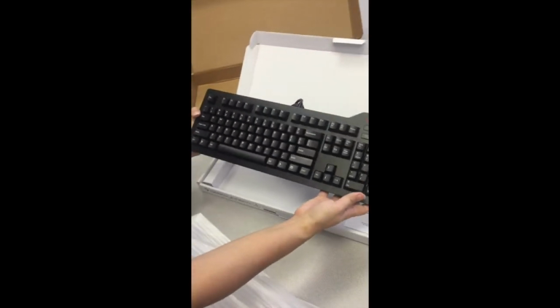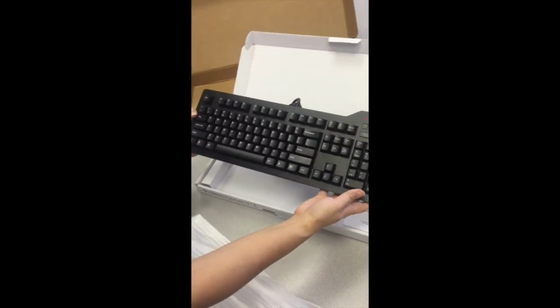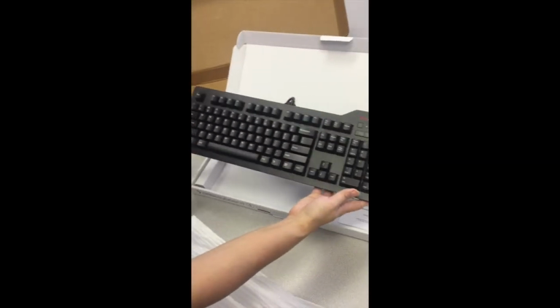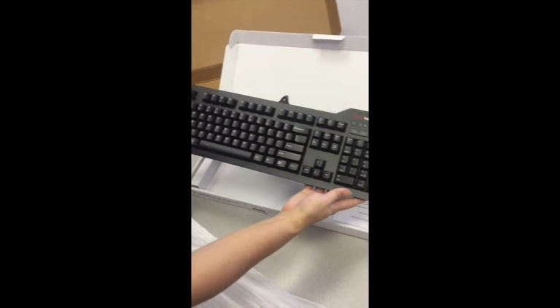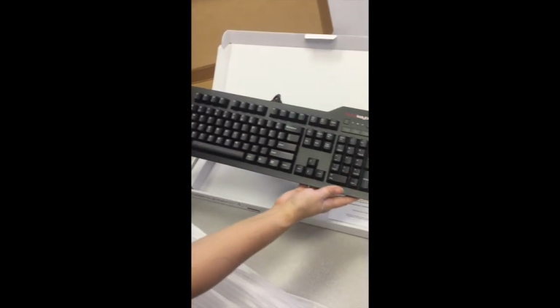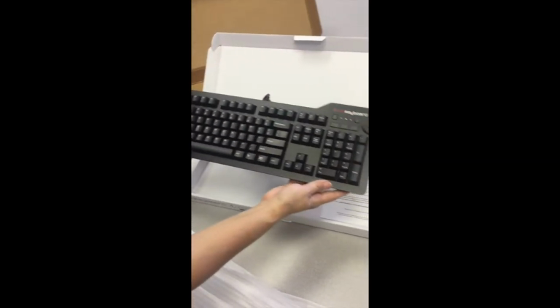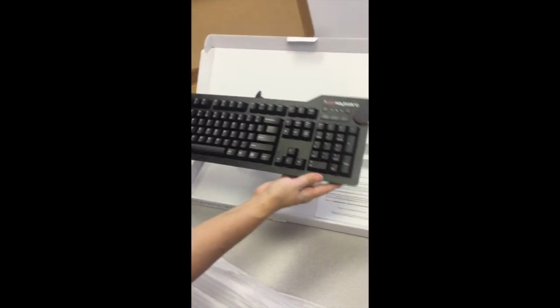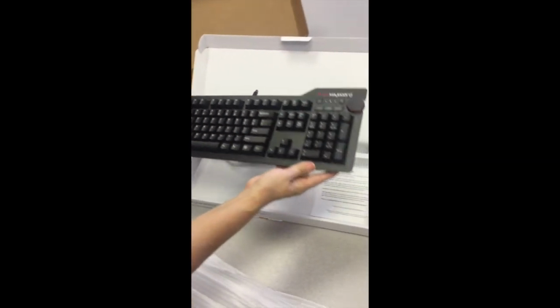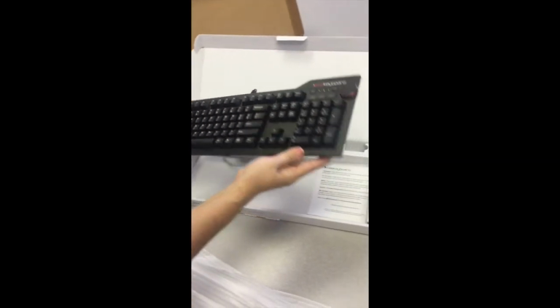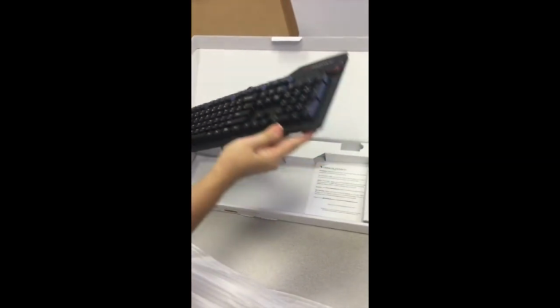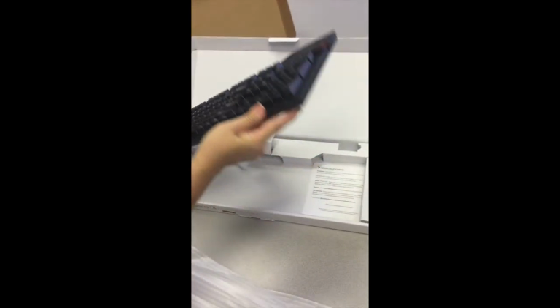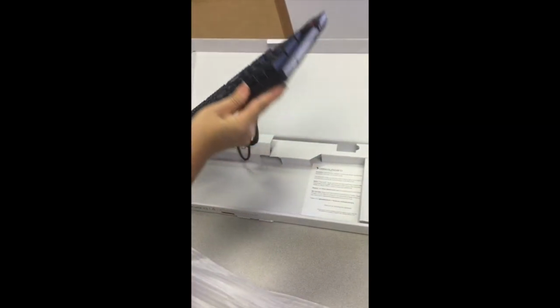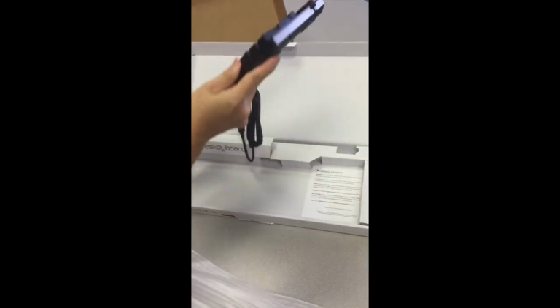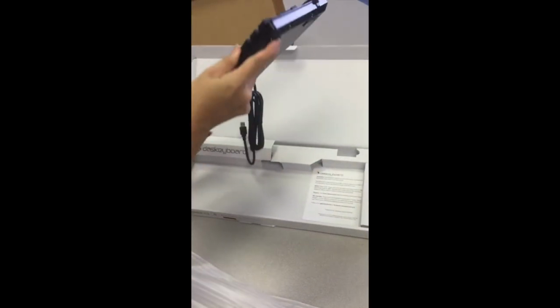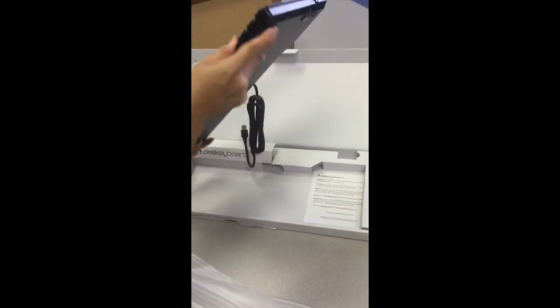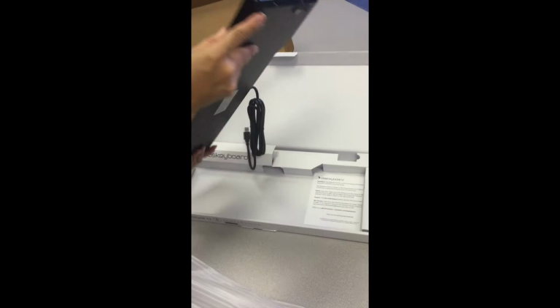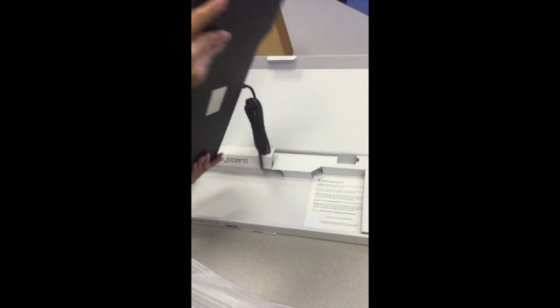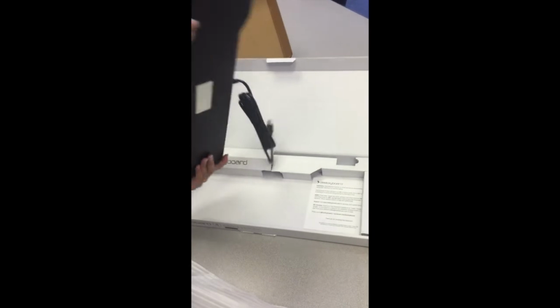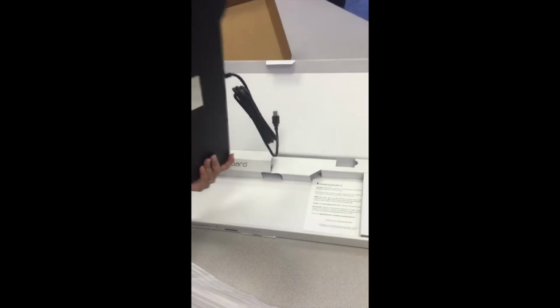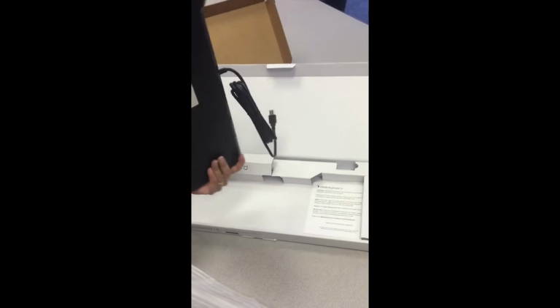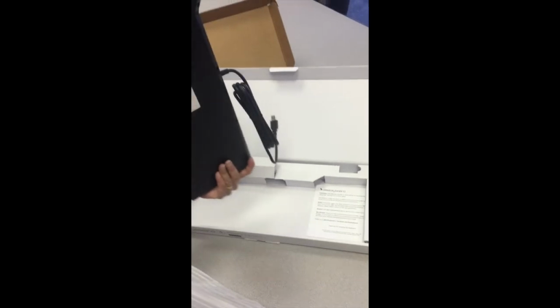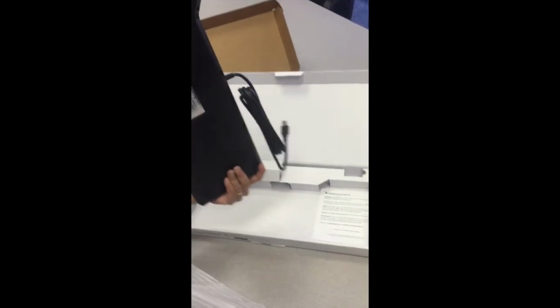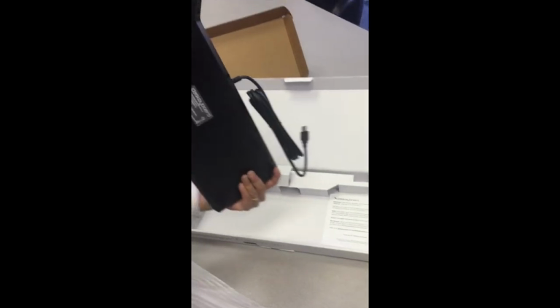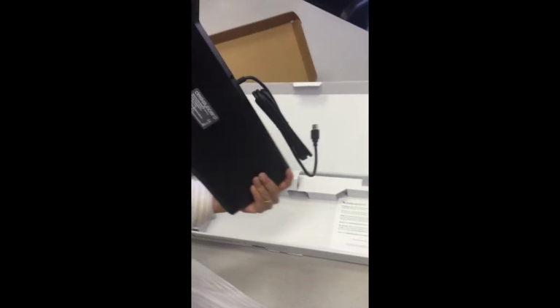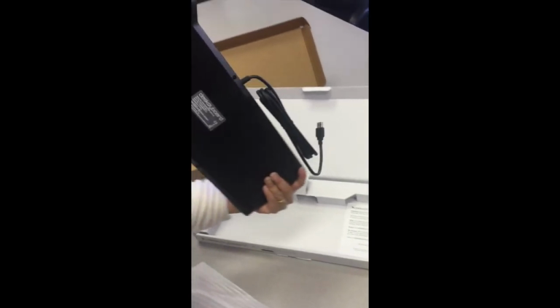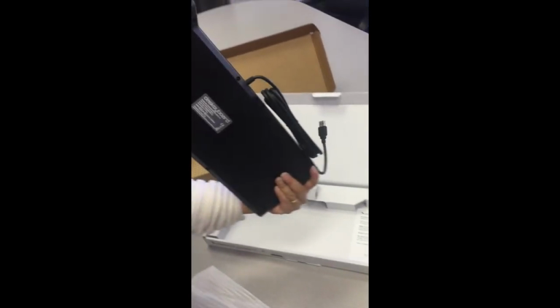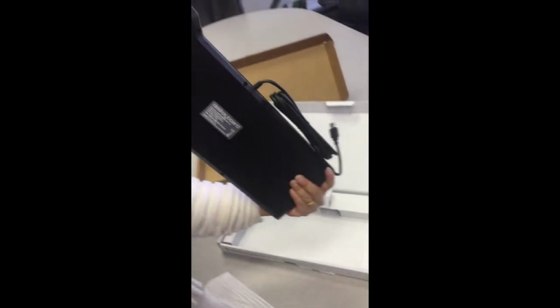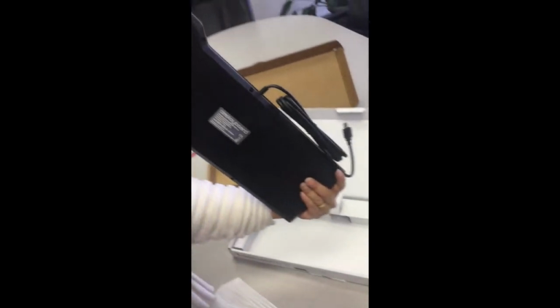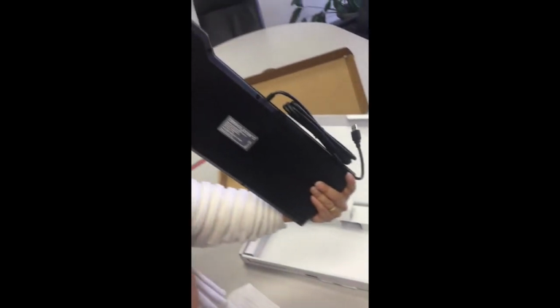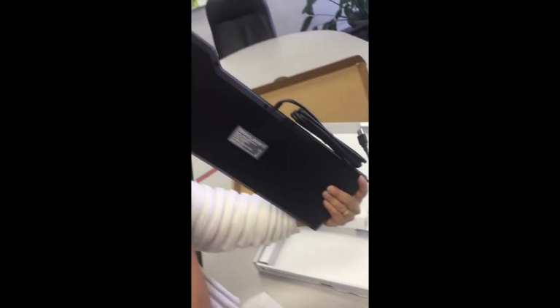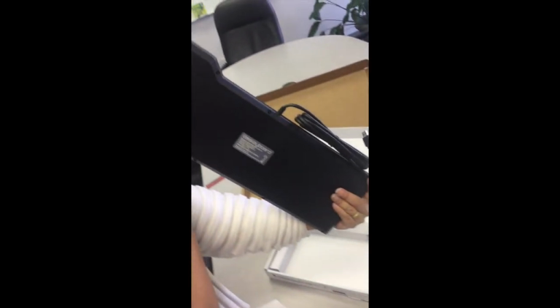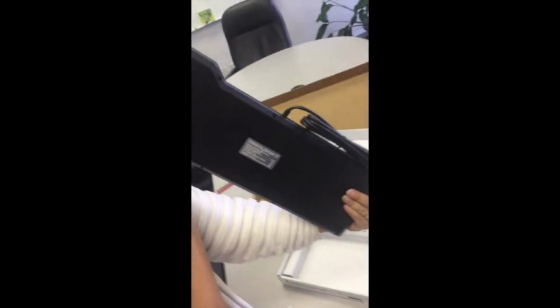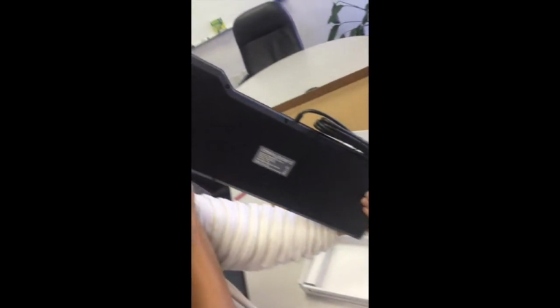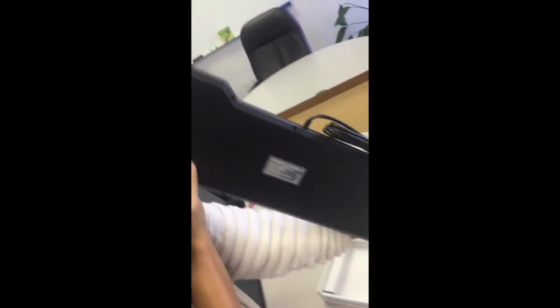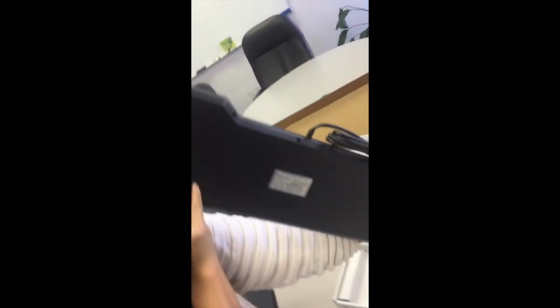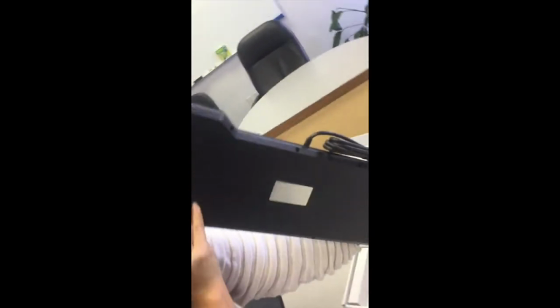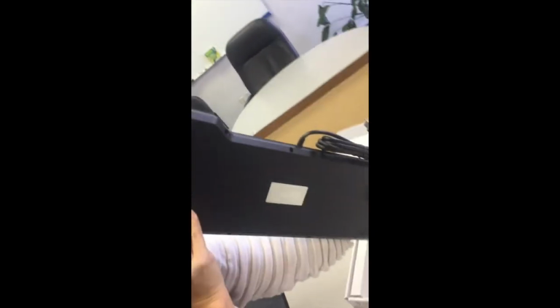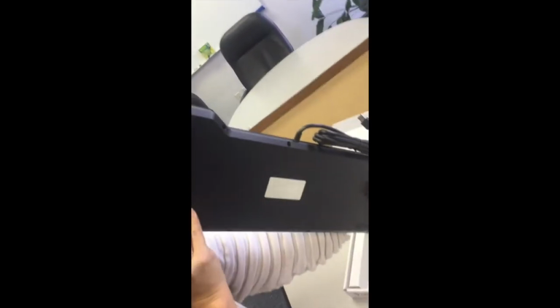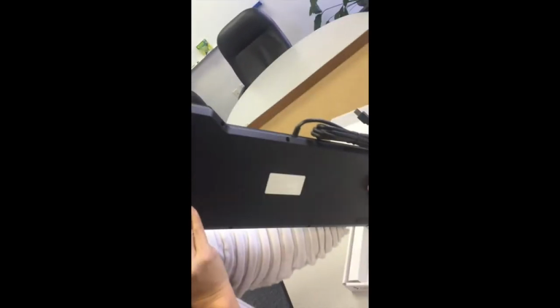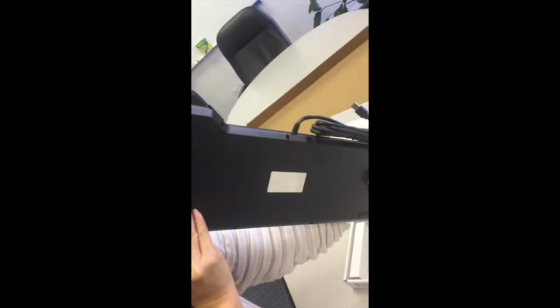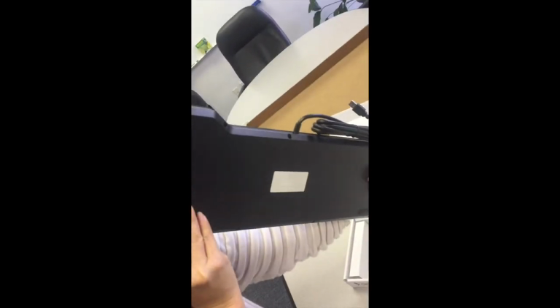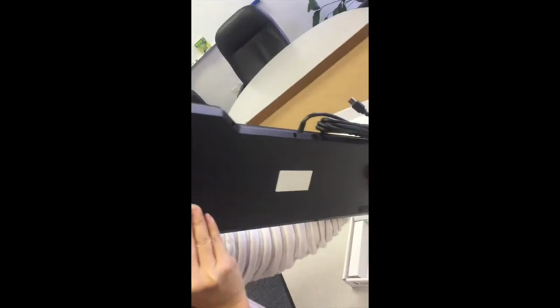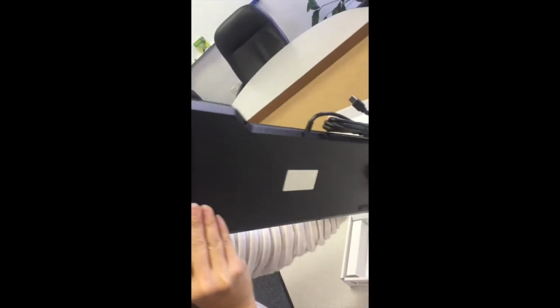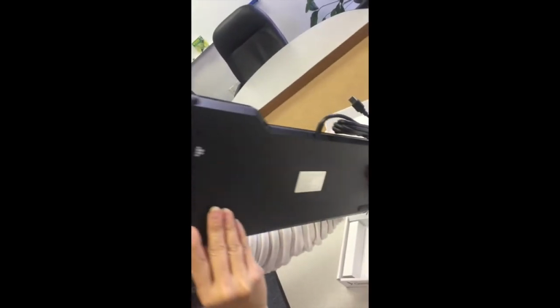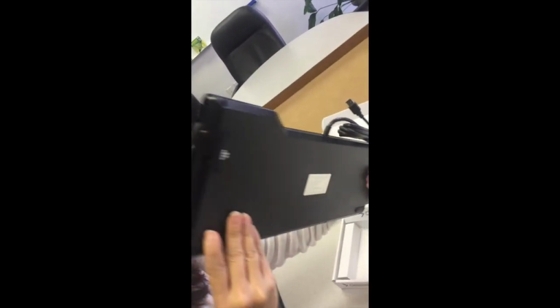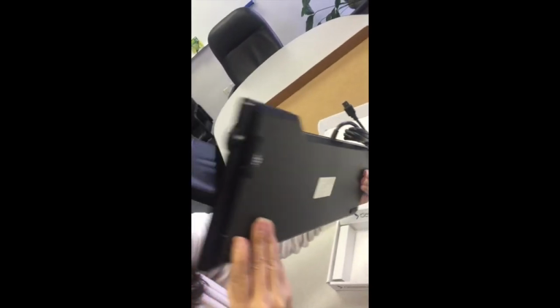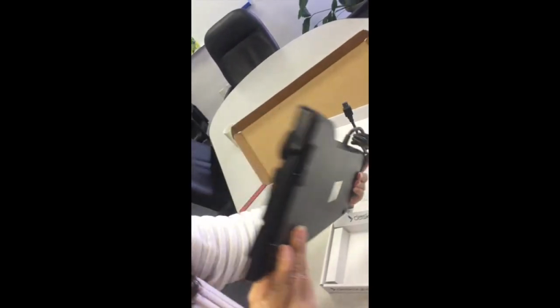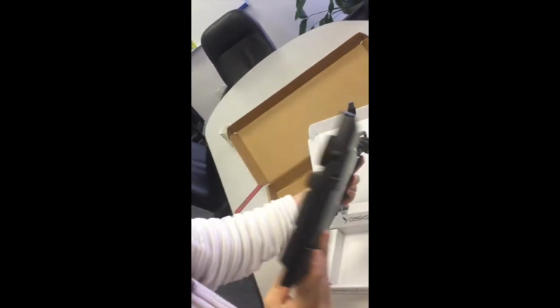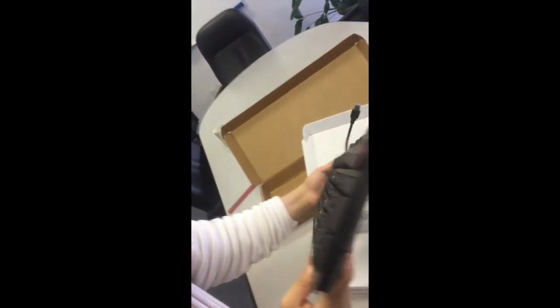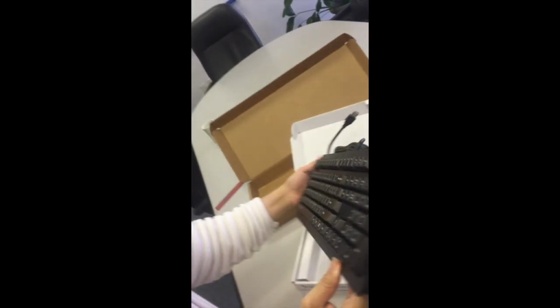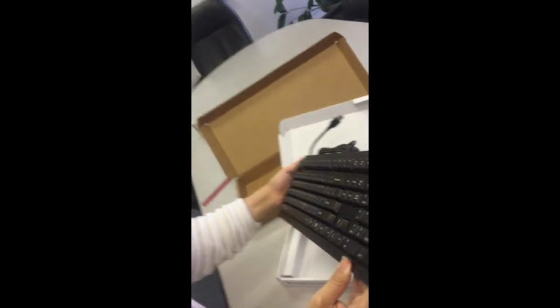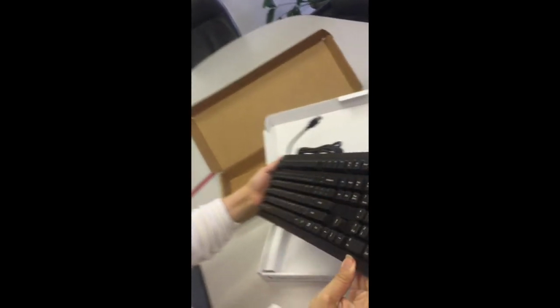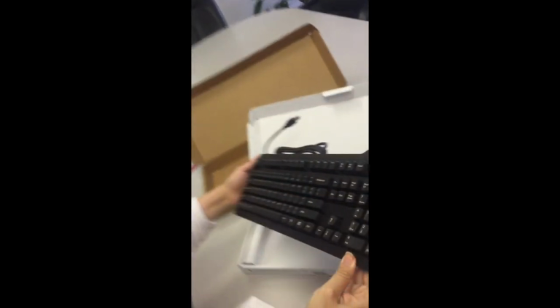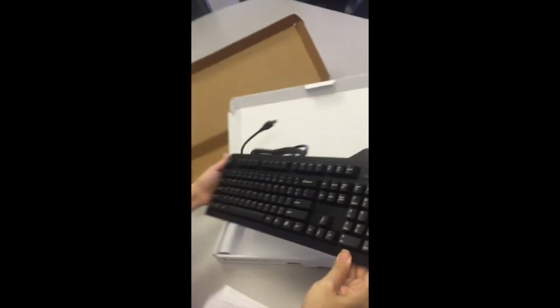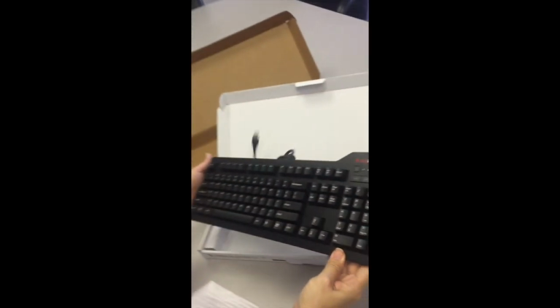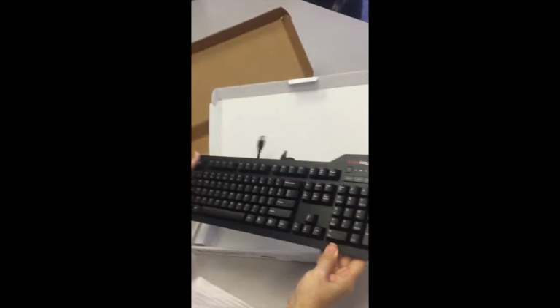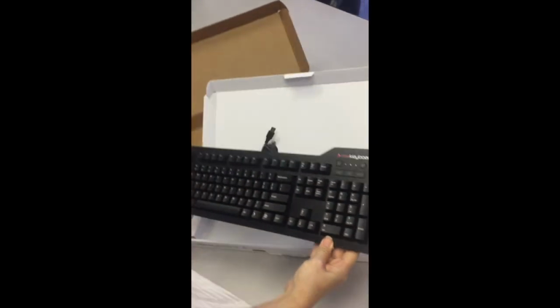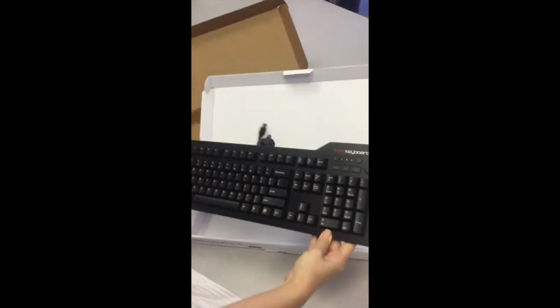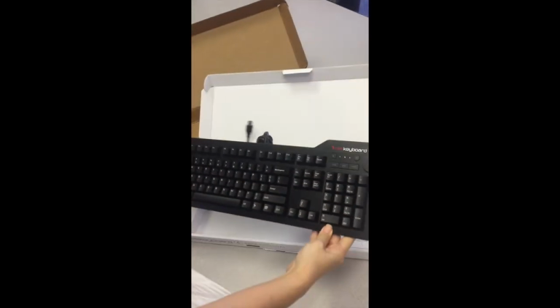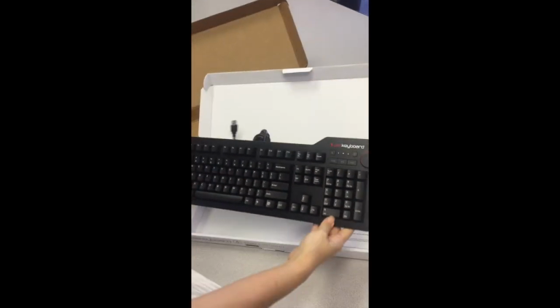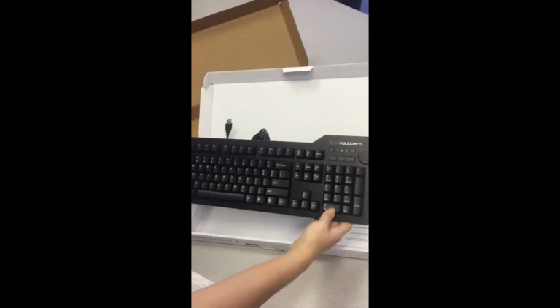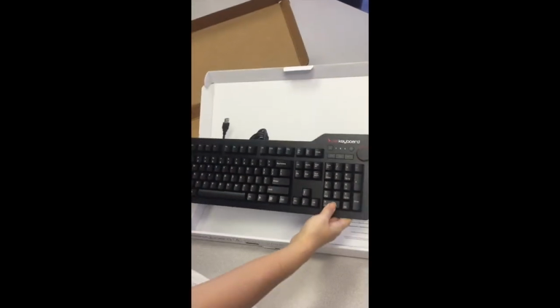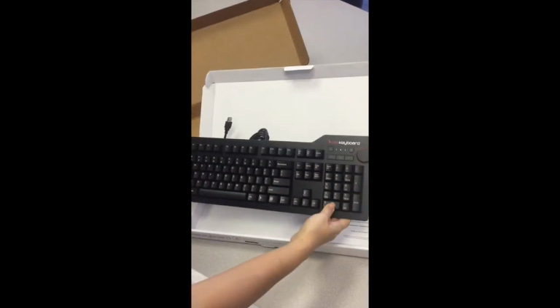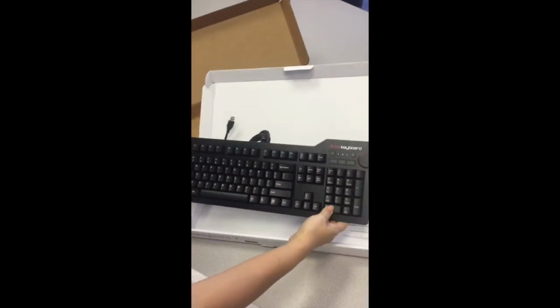I love how sleek the design is on this keyboard. It's not bulky and it doesn't take up much space.